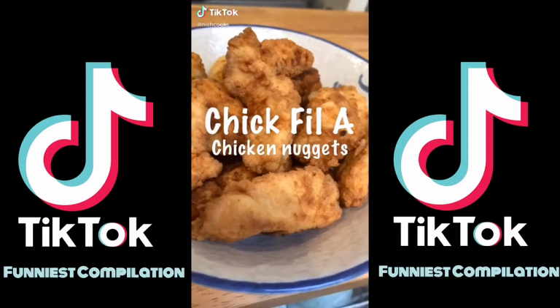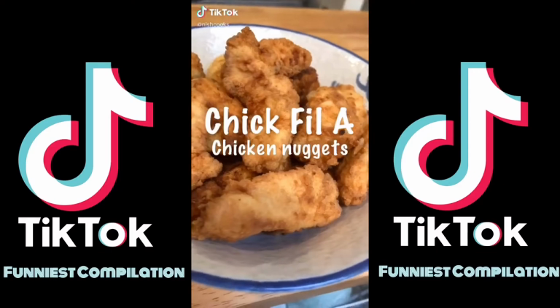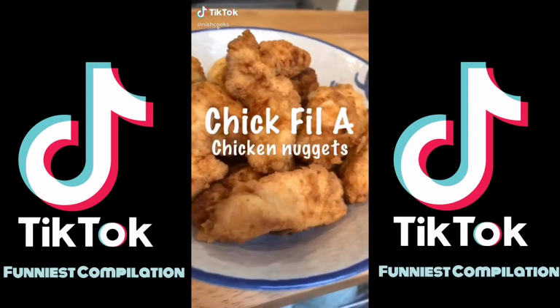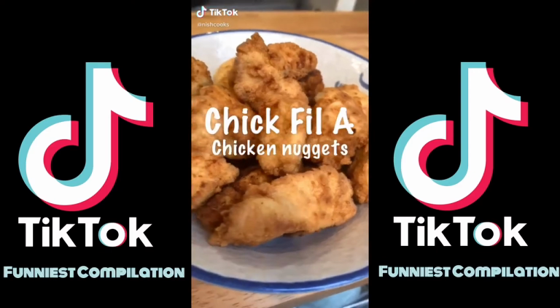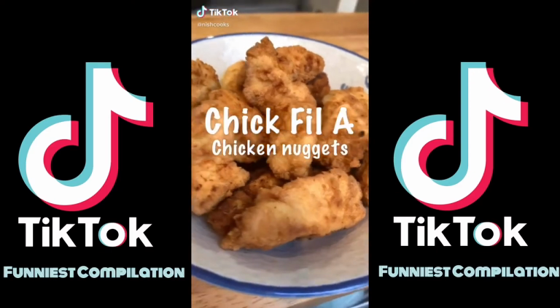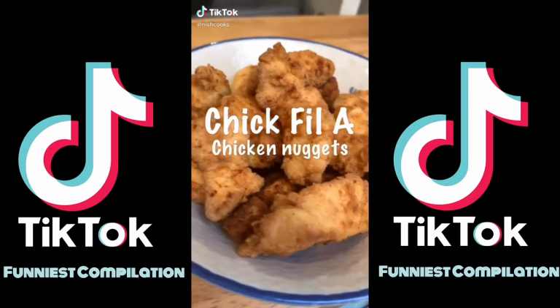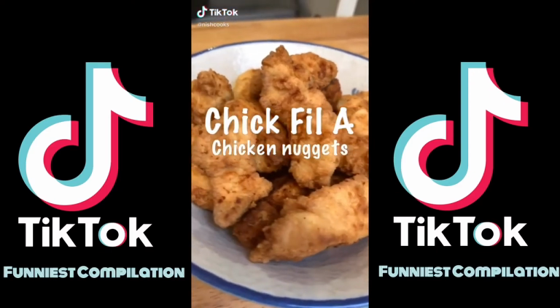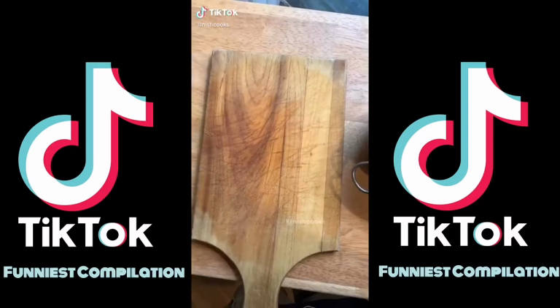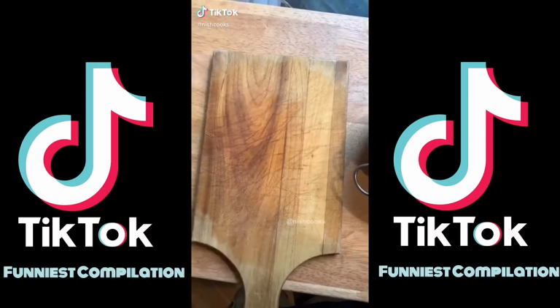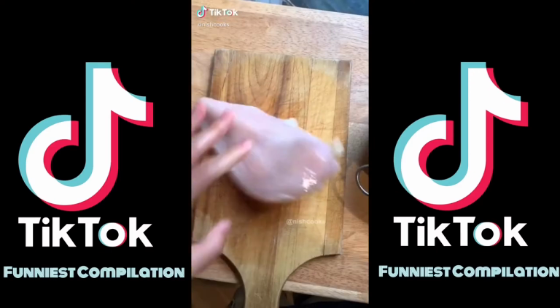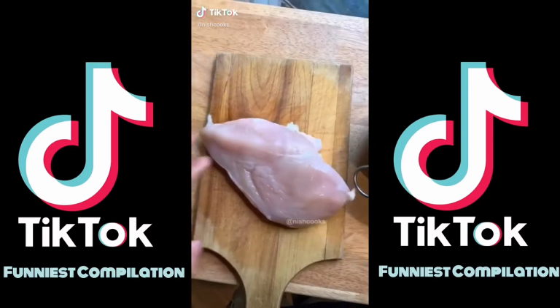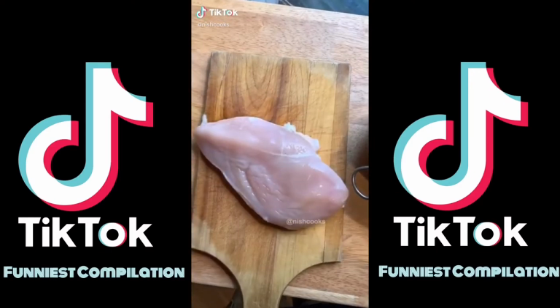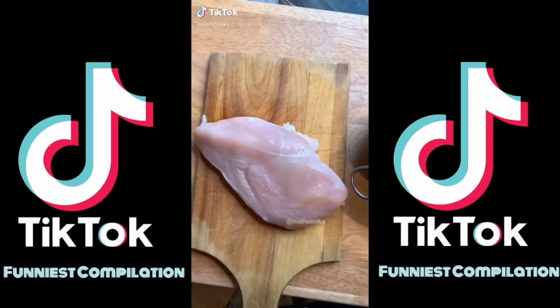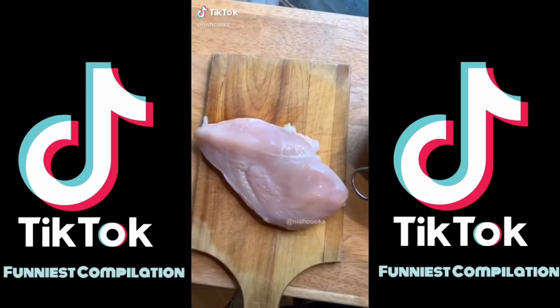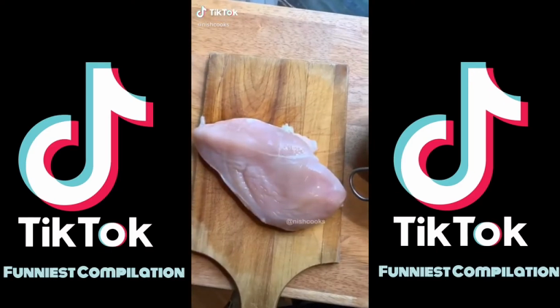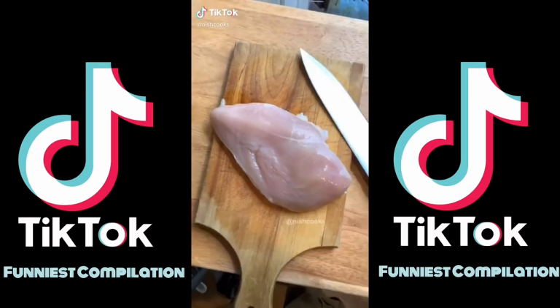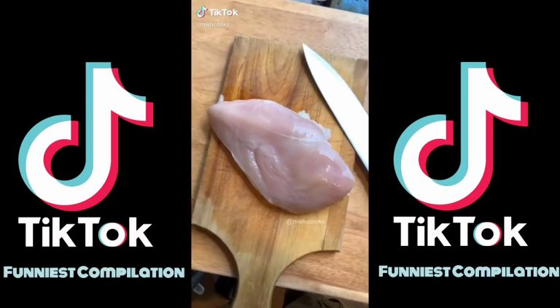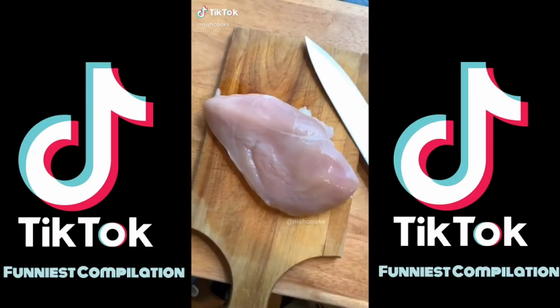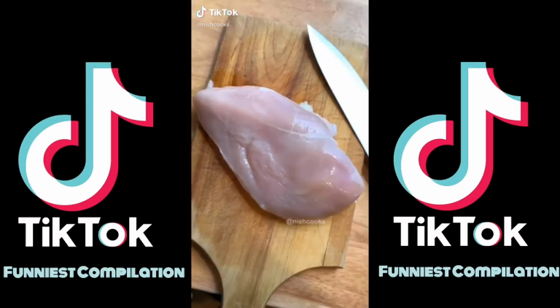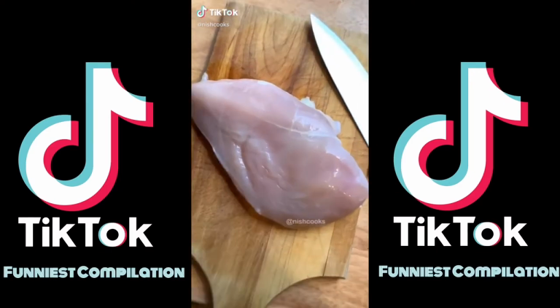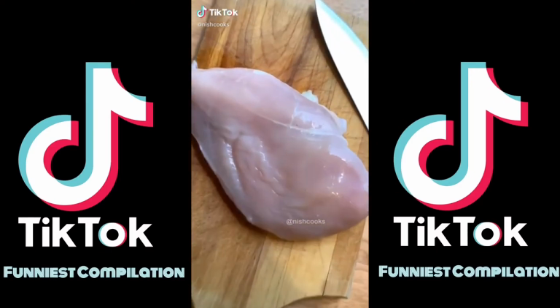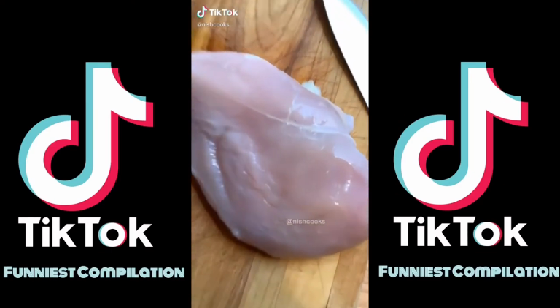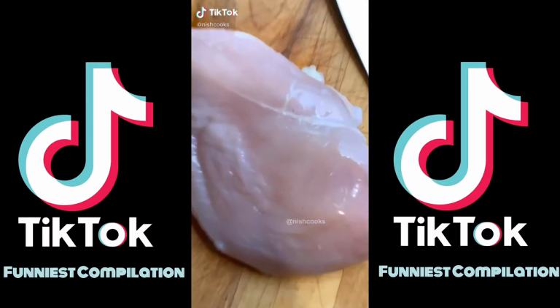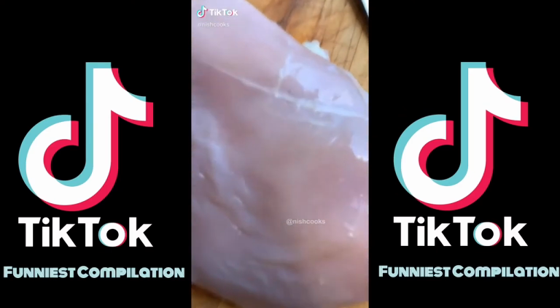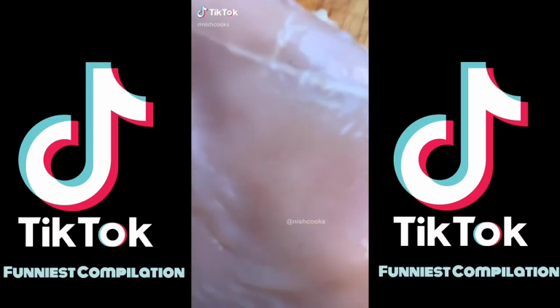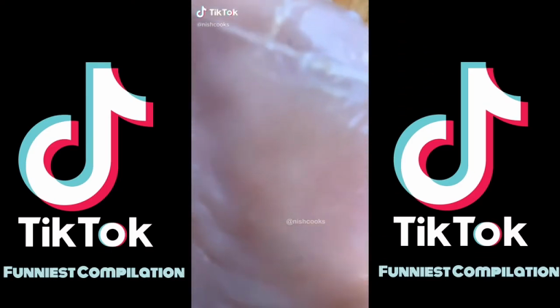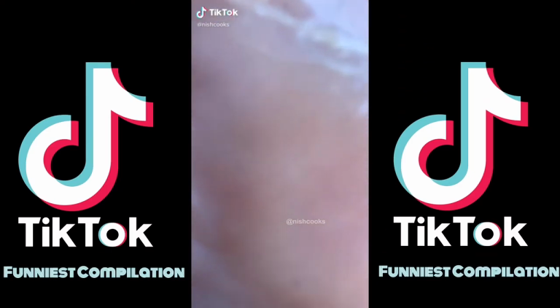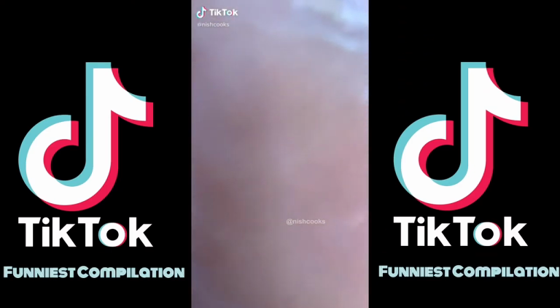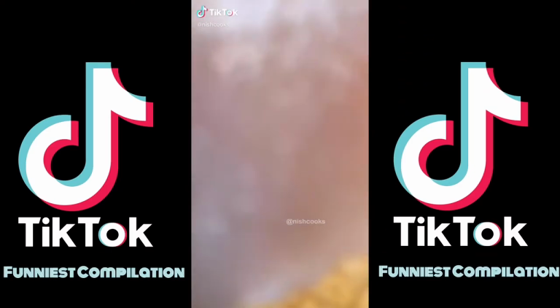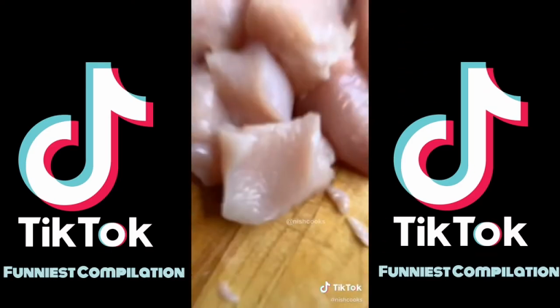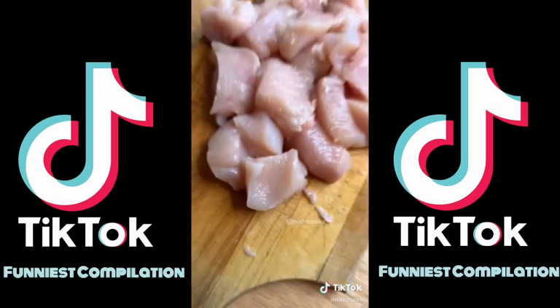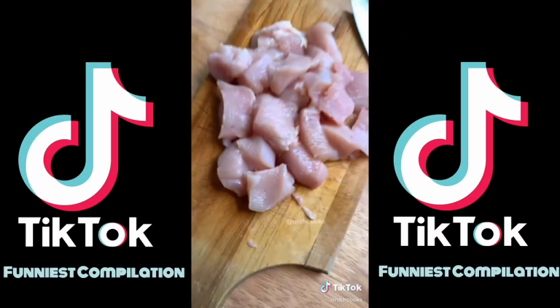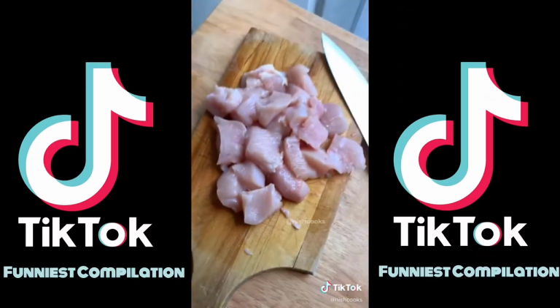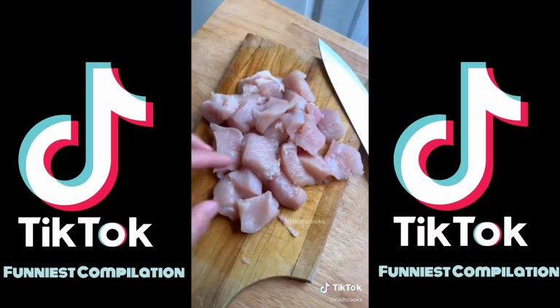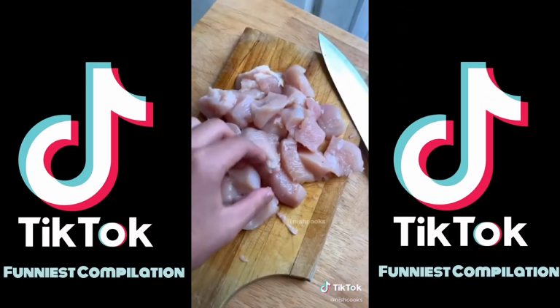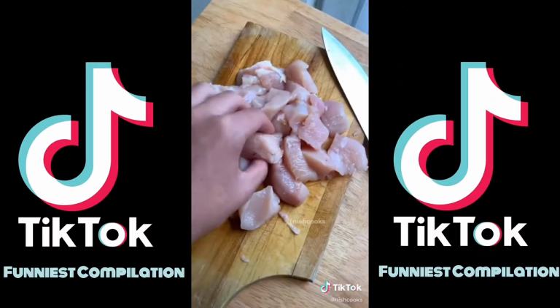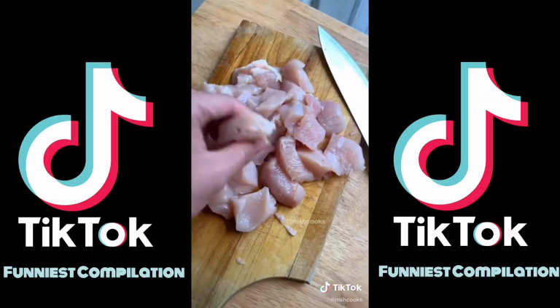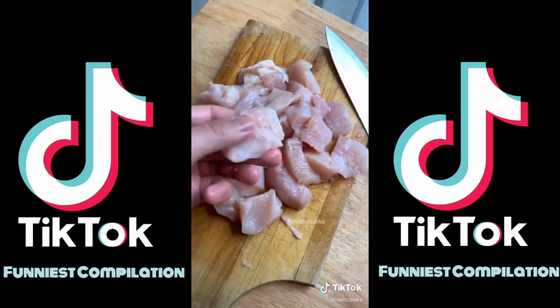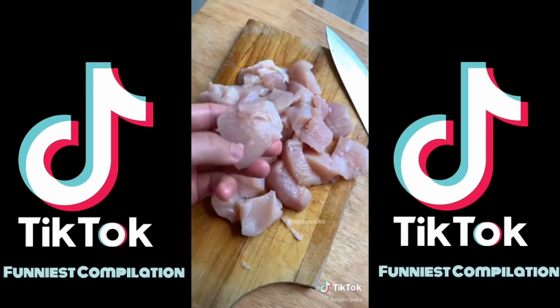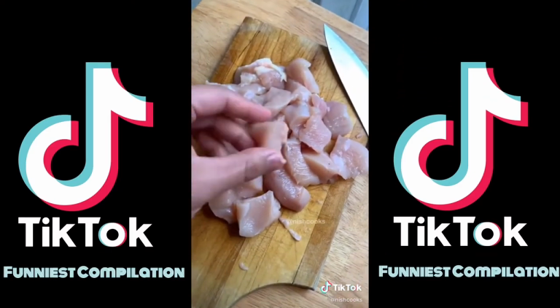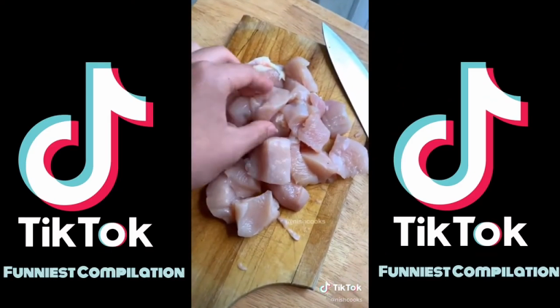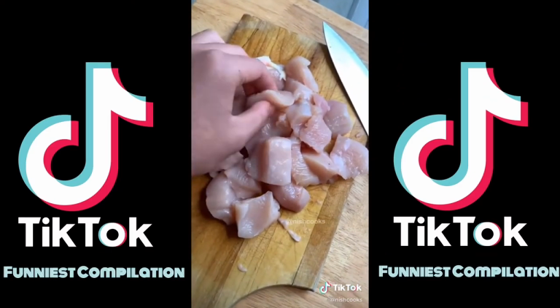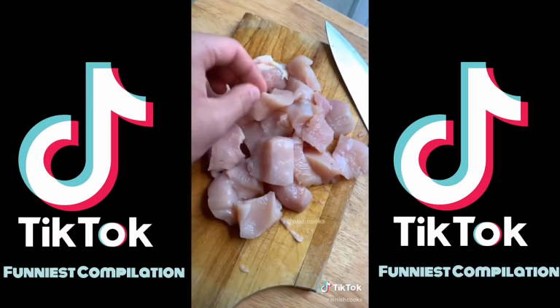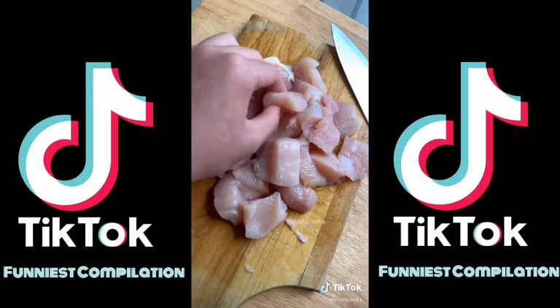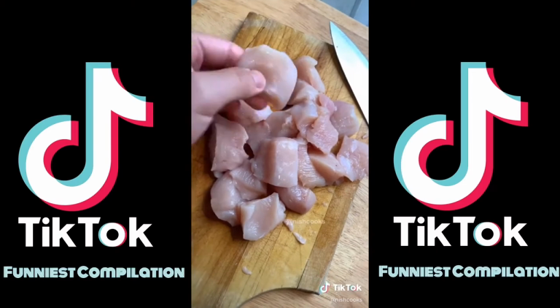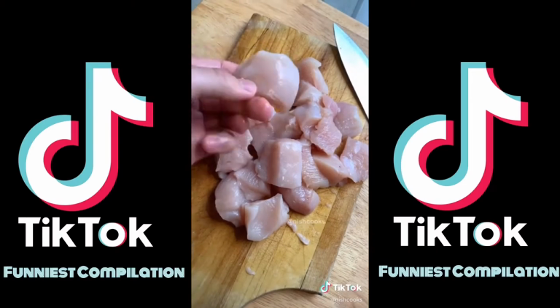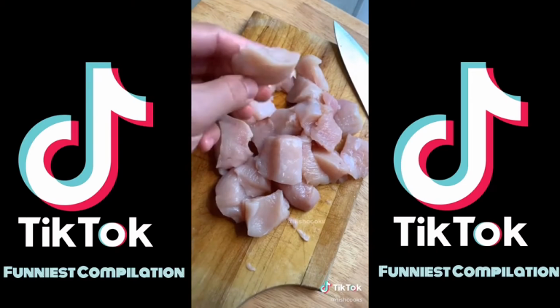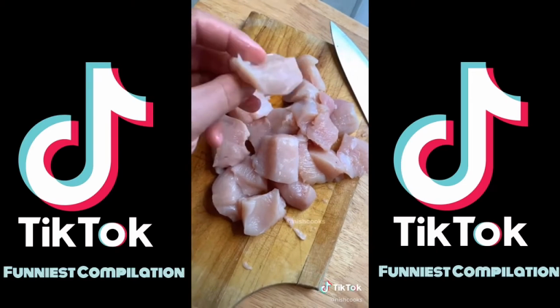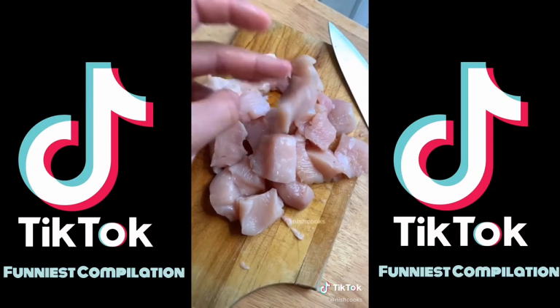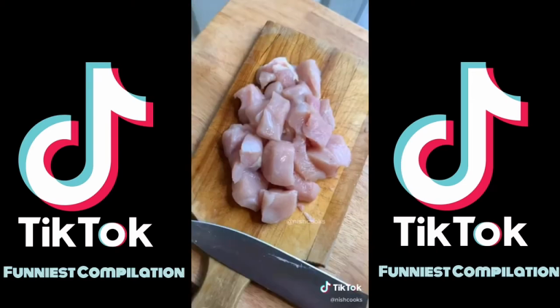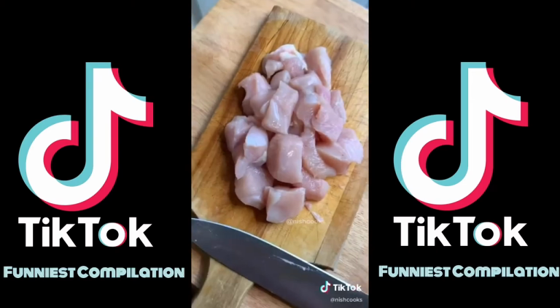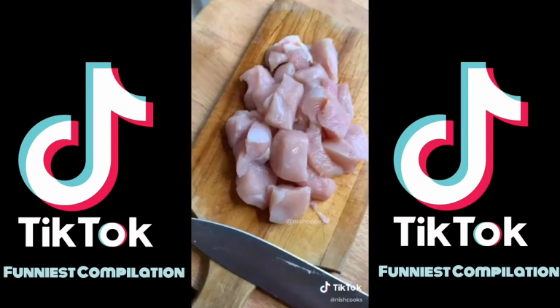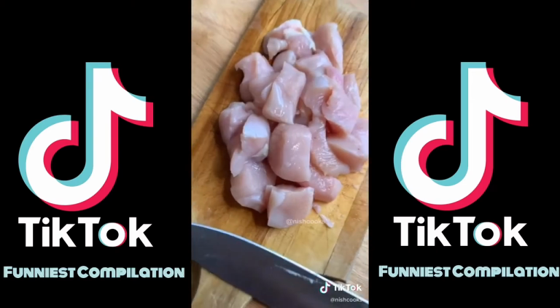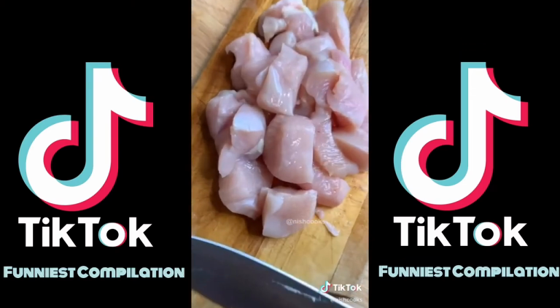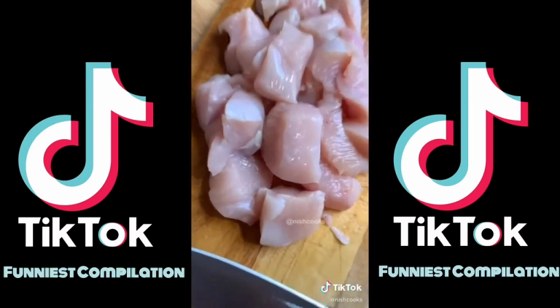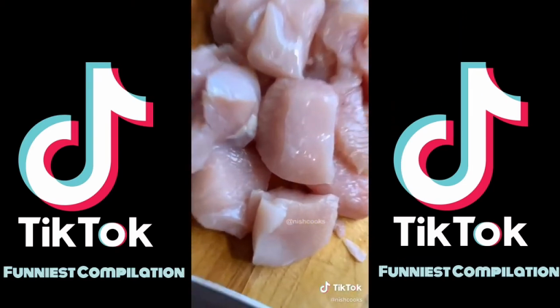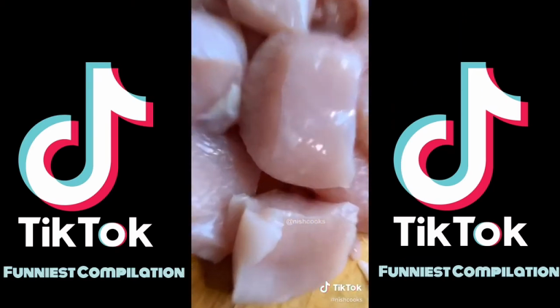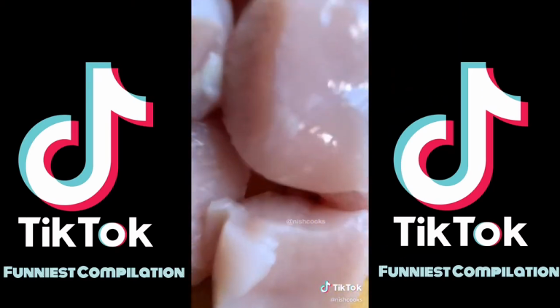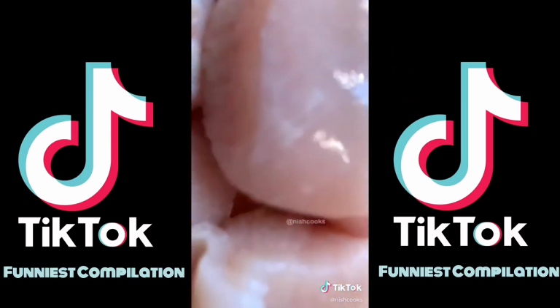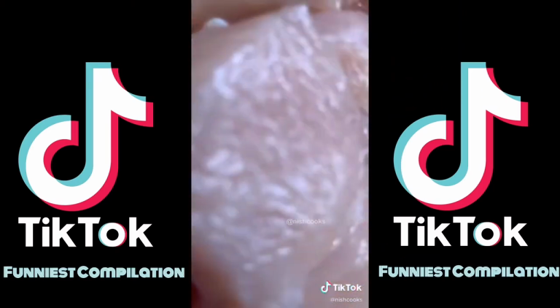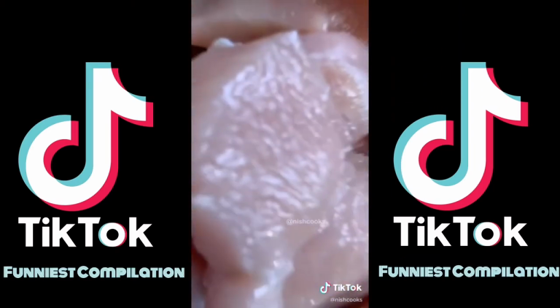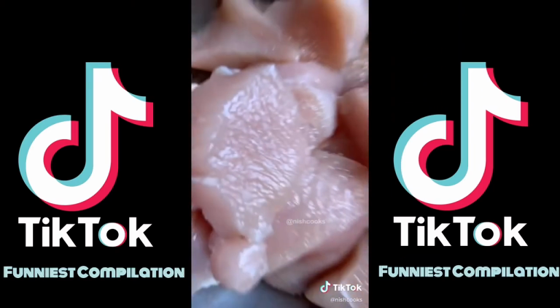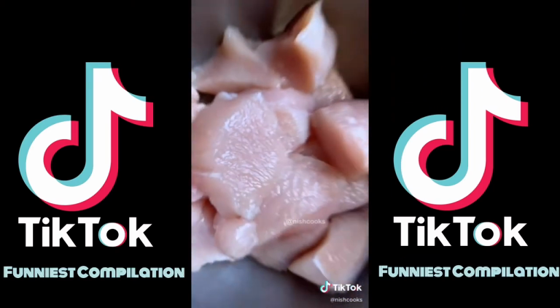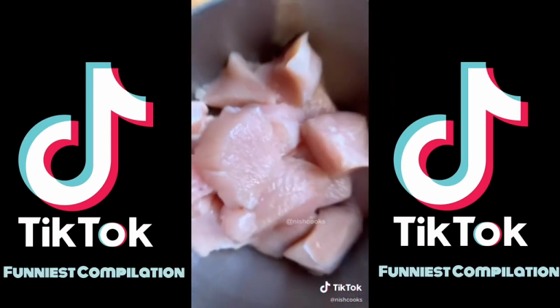Chick-fil-A chicken nuggets. Start with that chicken breast and cut it into inch-thick cubes — approximately, it doesn't have to be perfect.